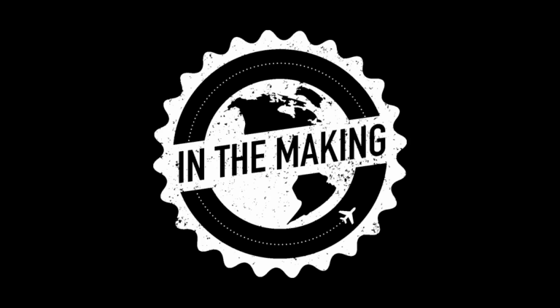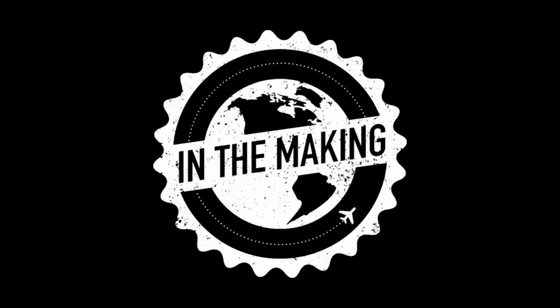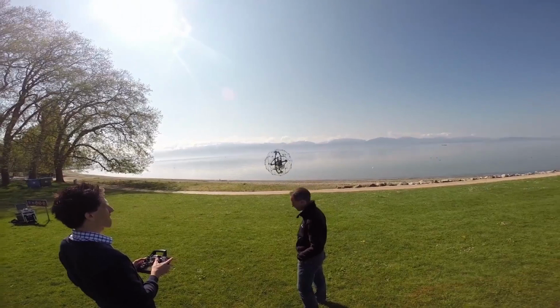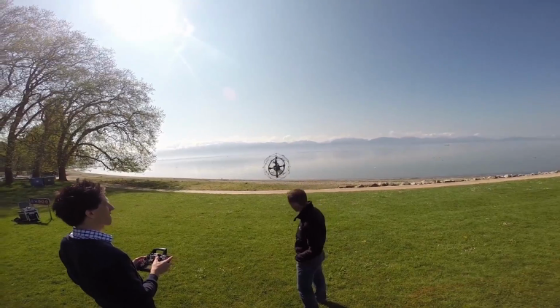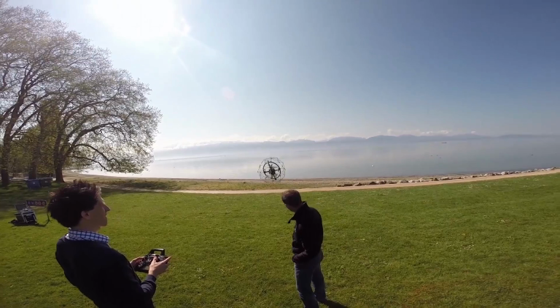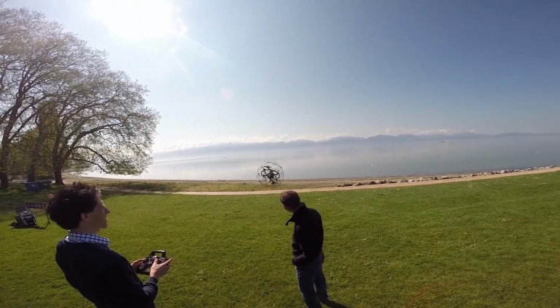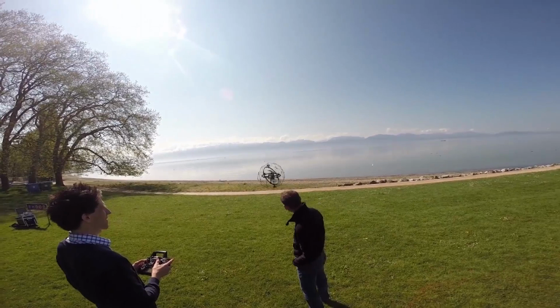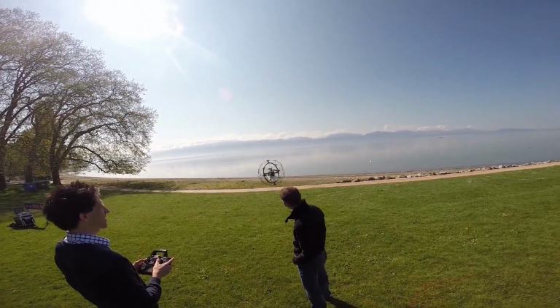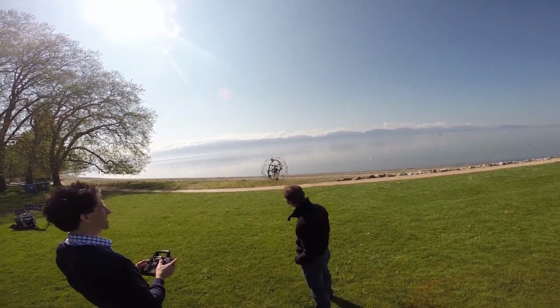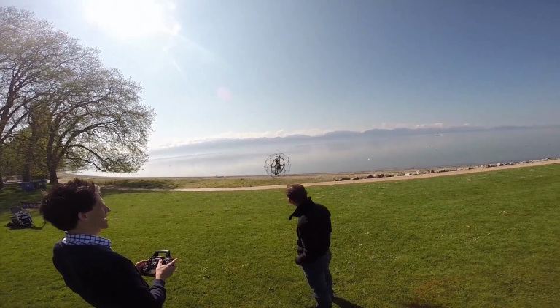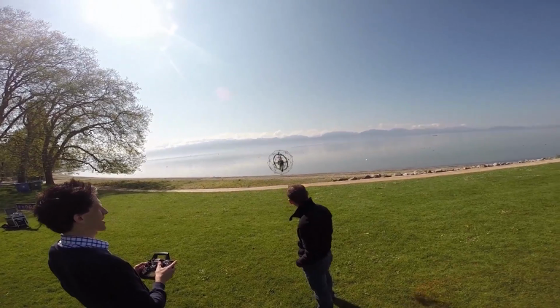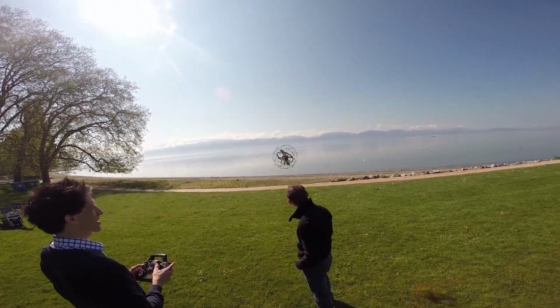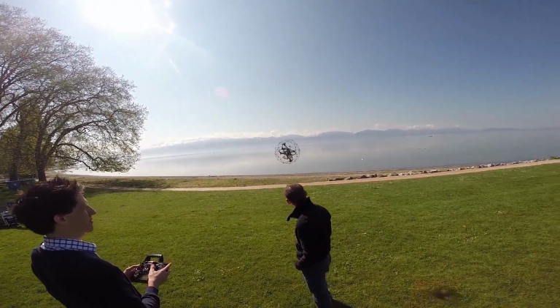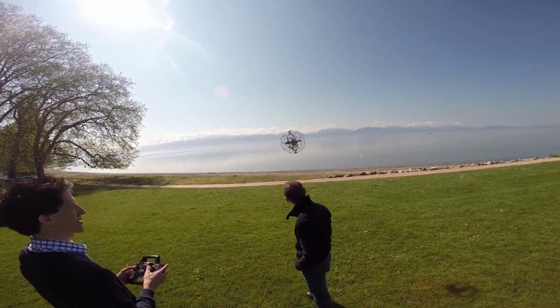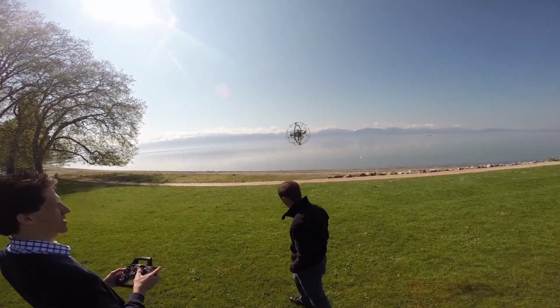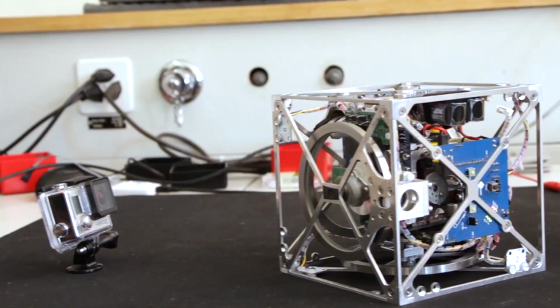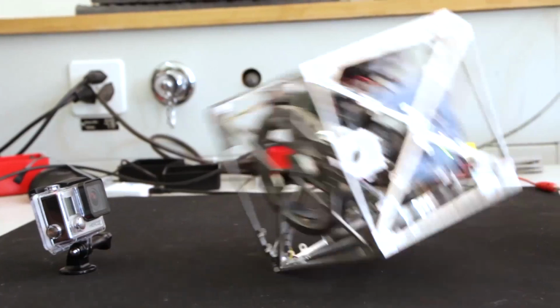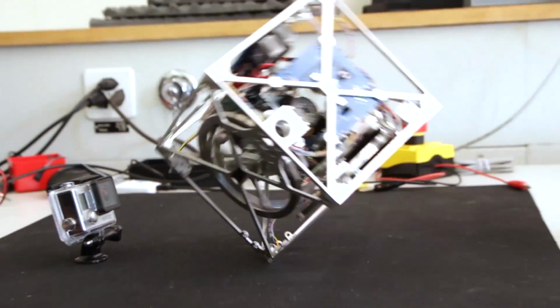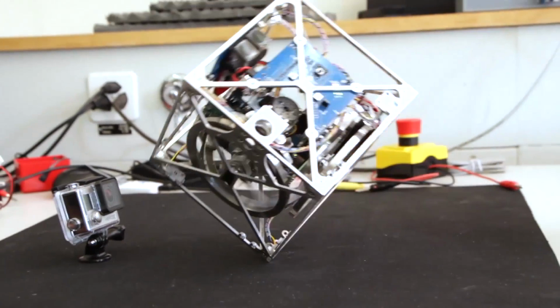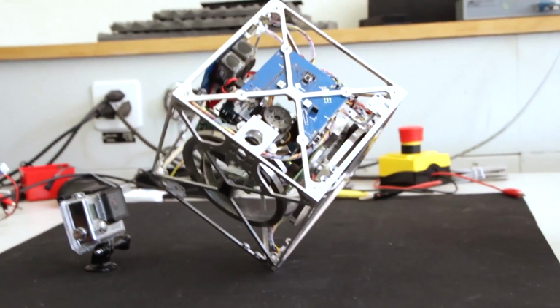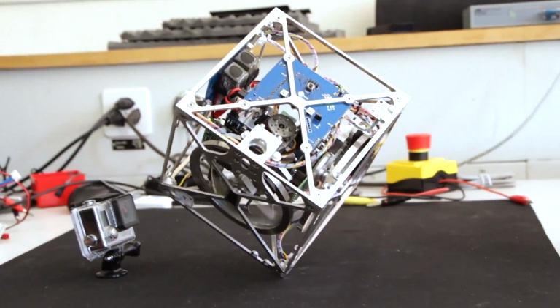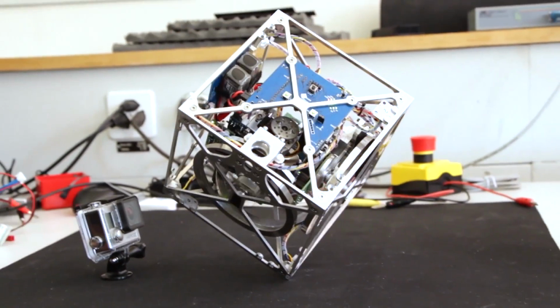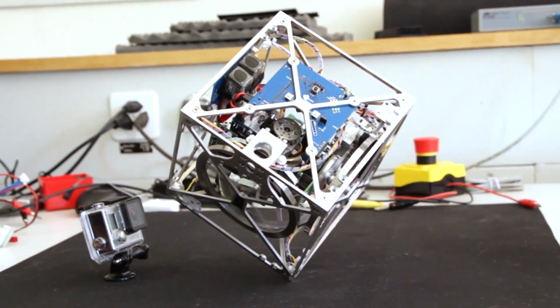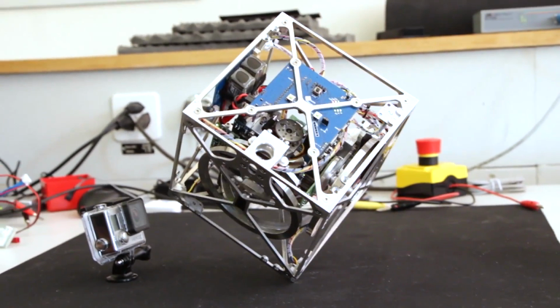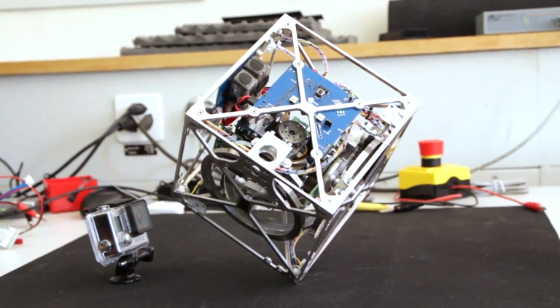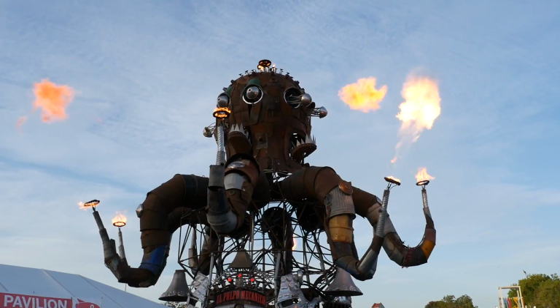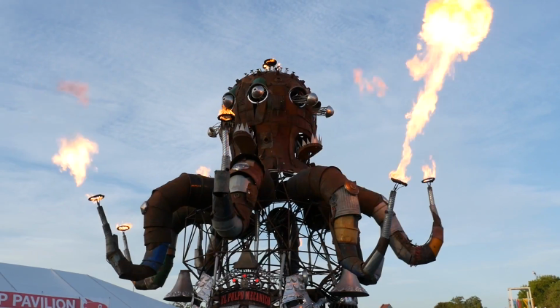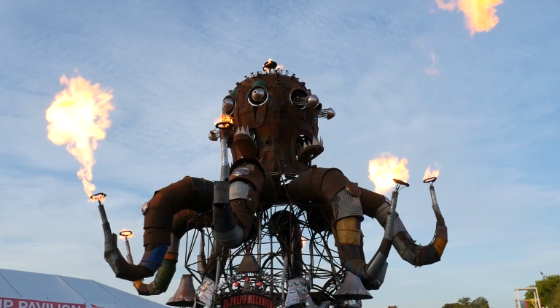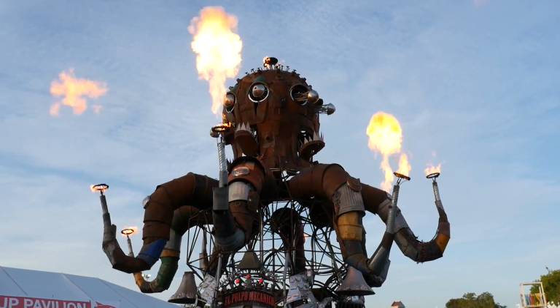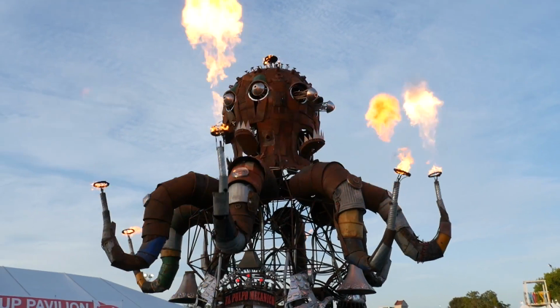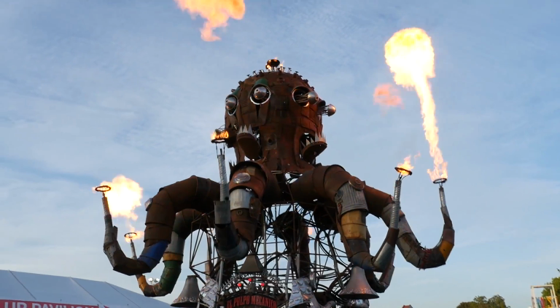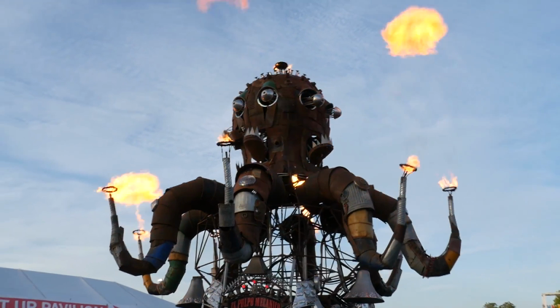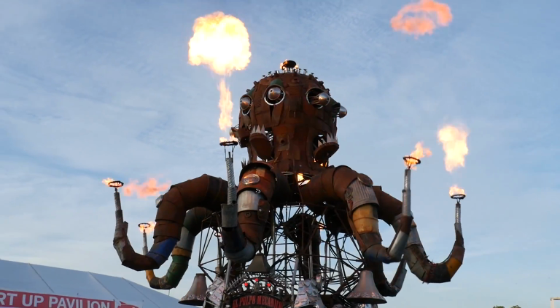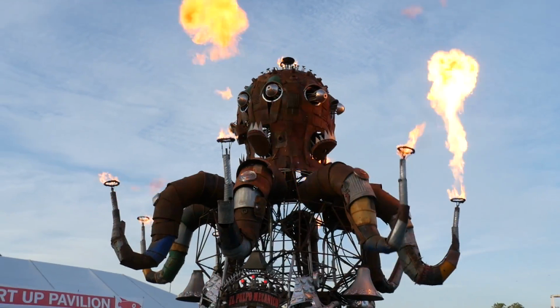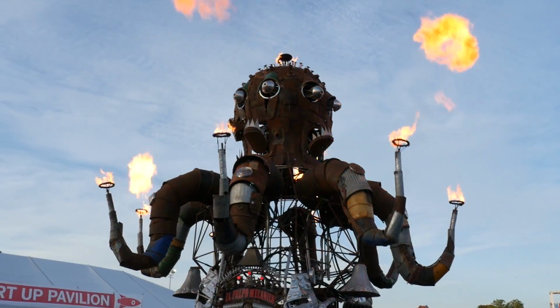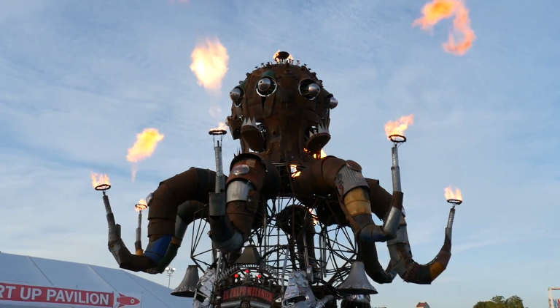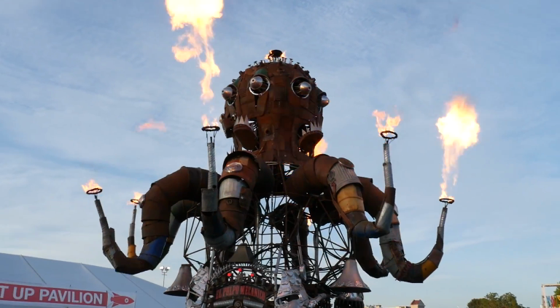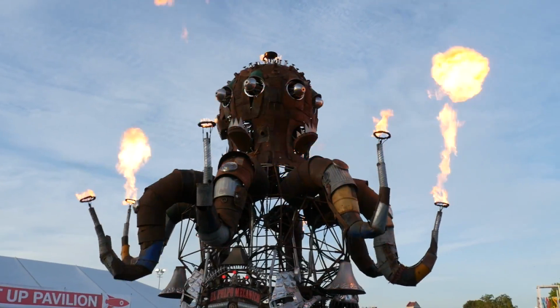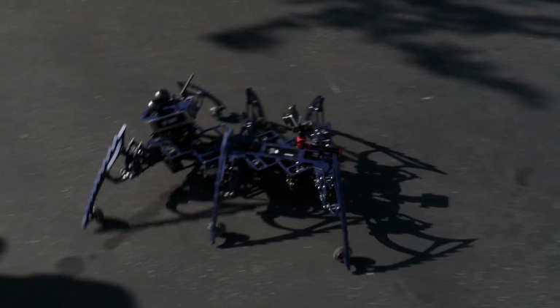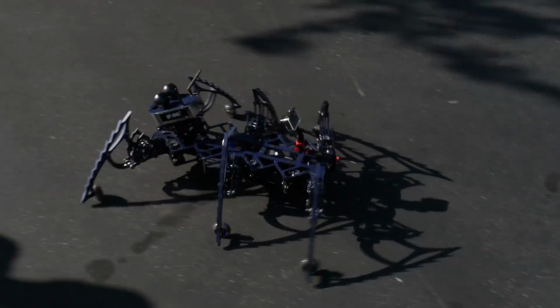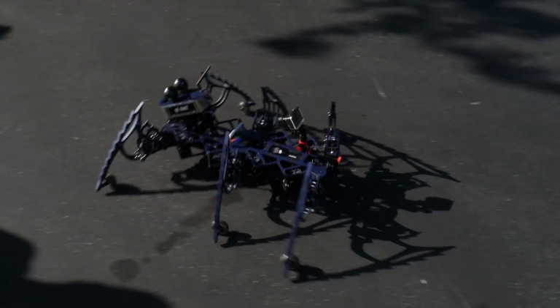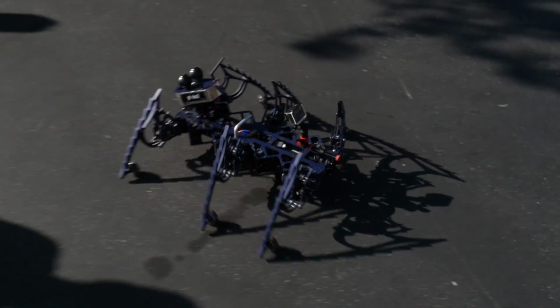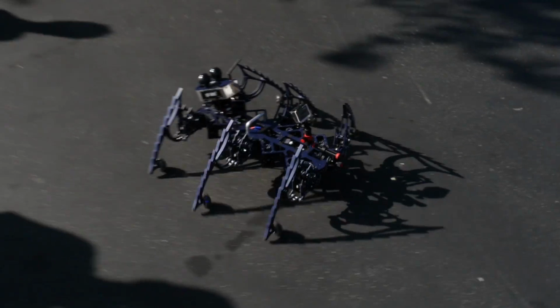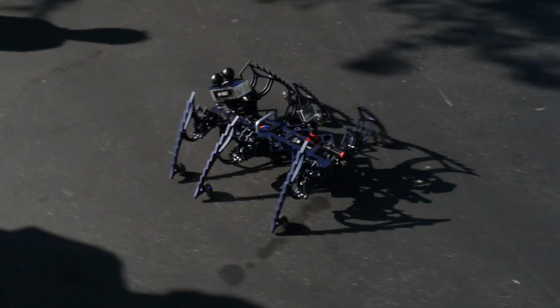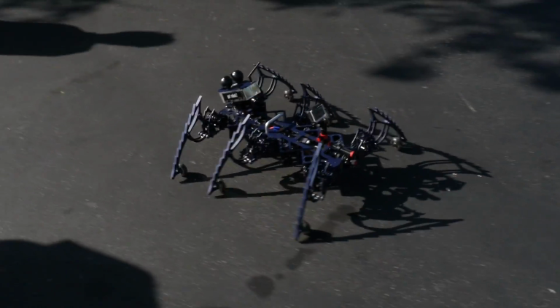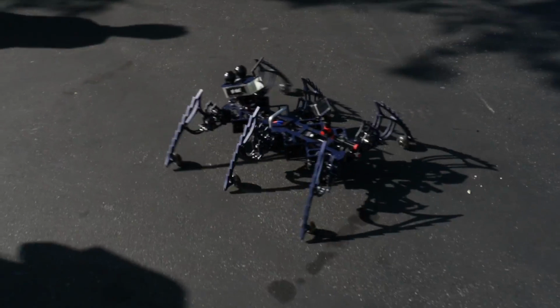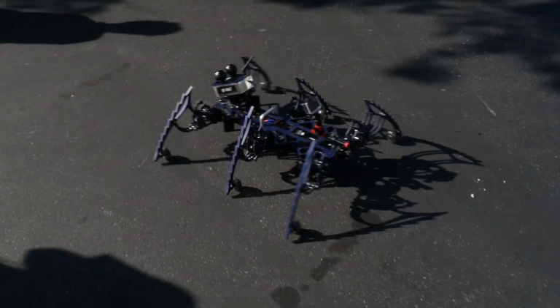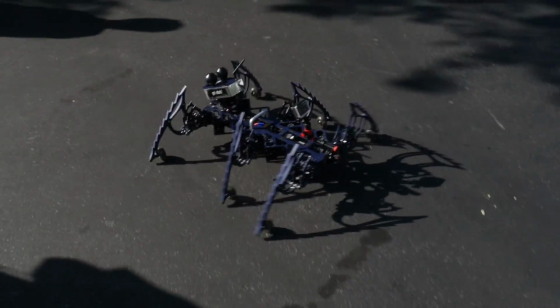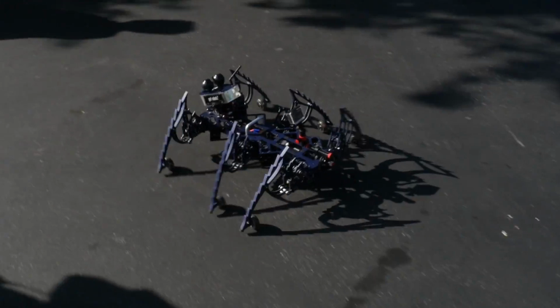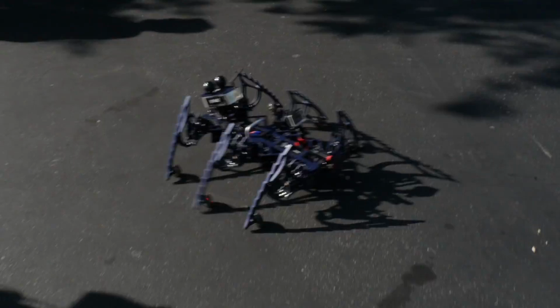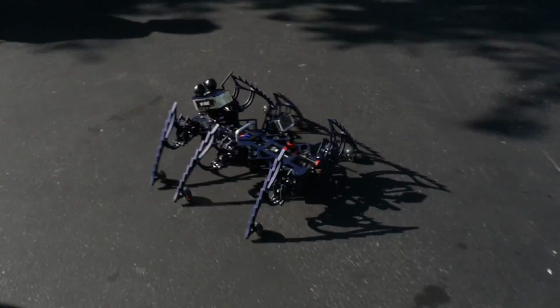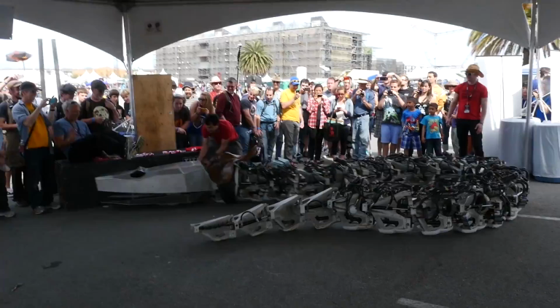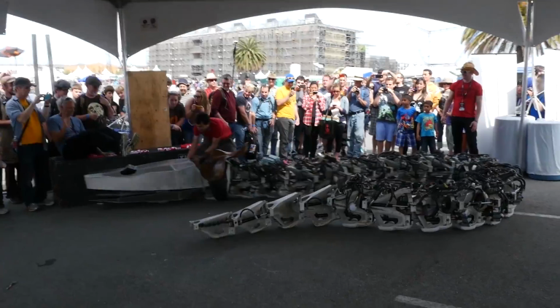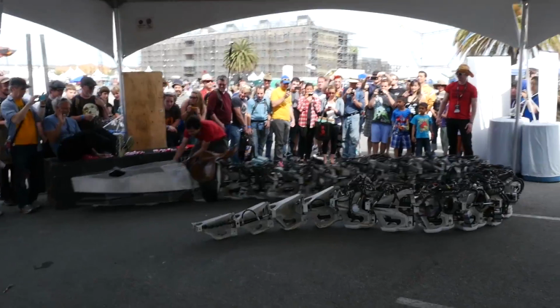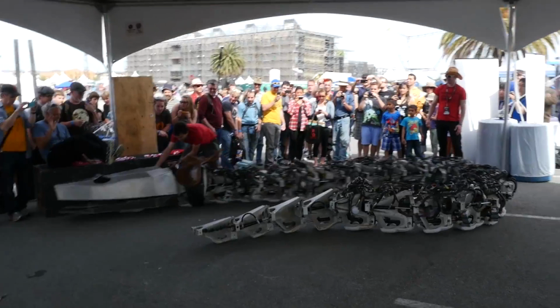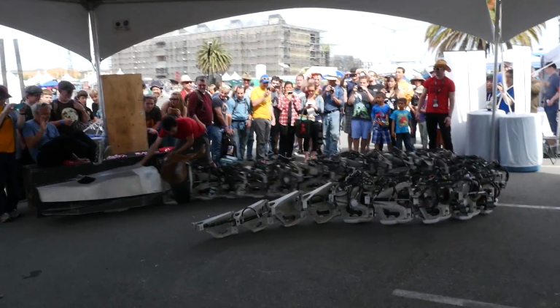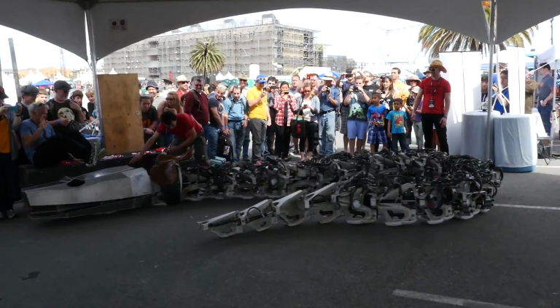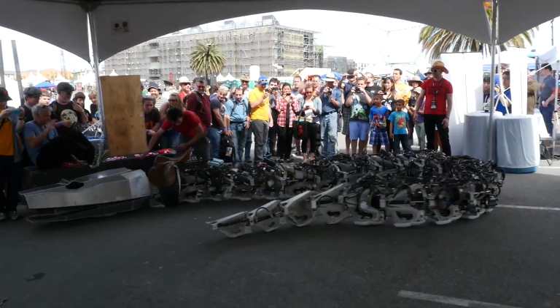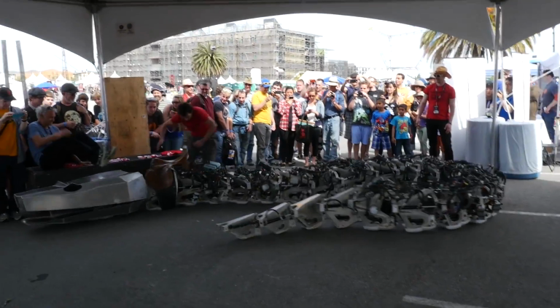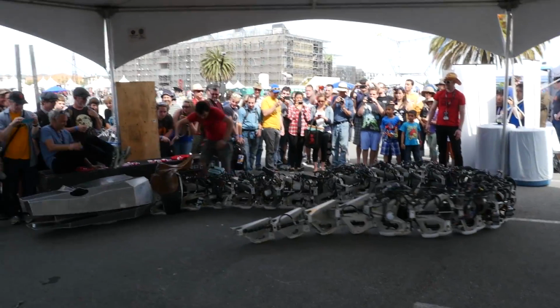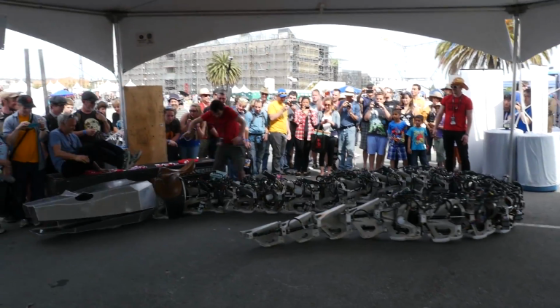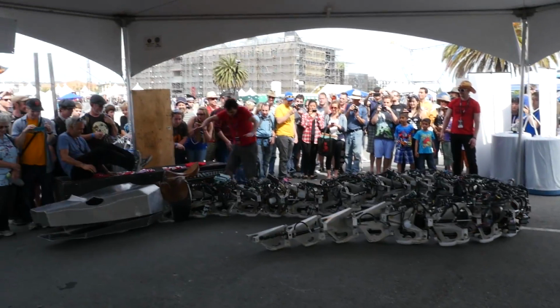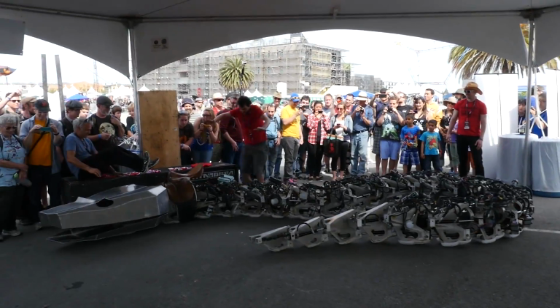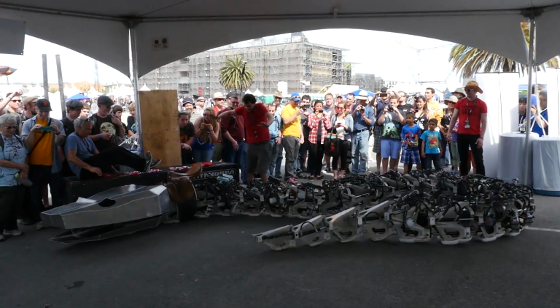I've seen robots stand, walk, jump, fly. This year at Maker Faire, I stumbled across two robots that move in a very unique way.